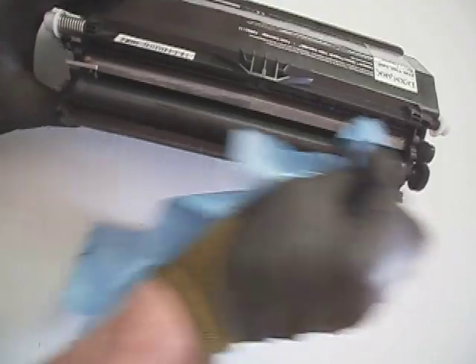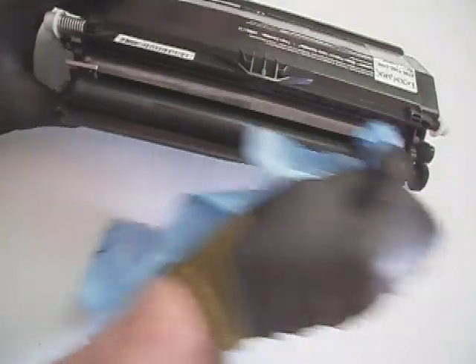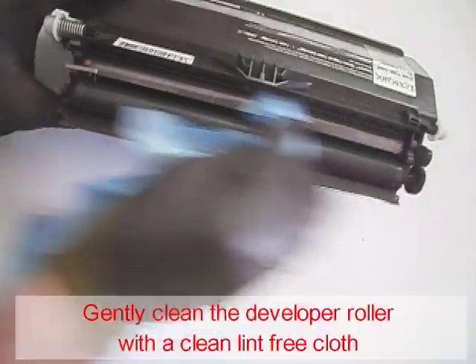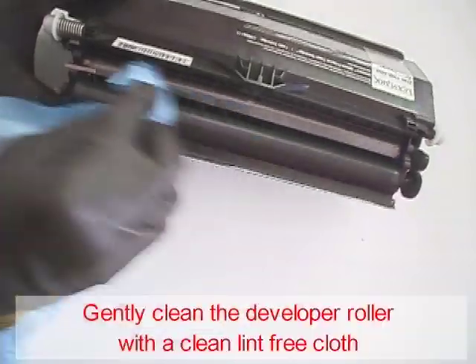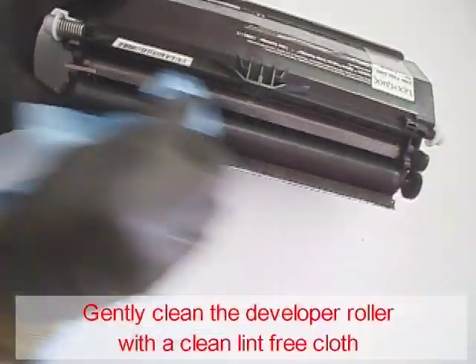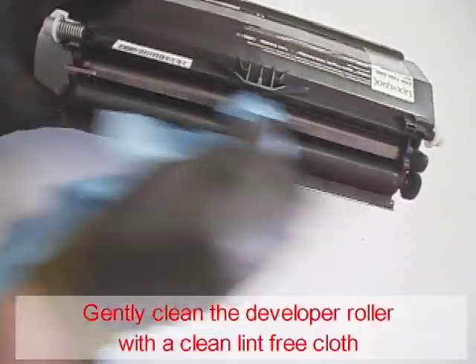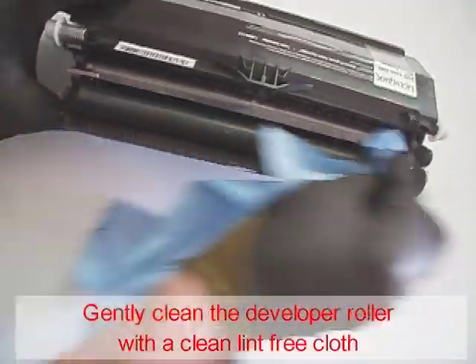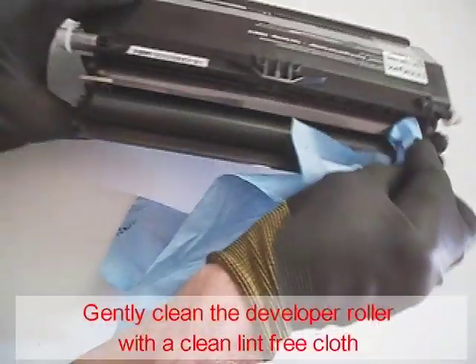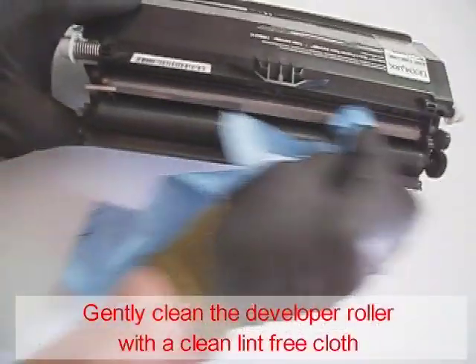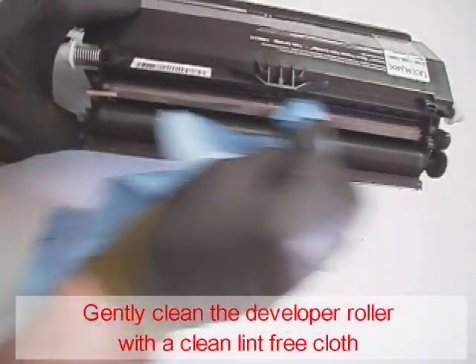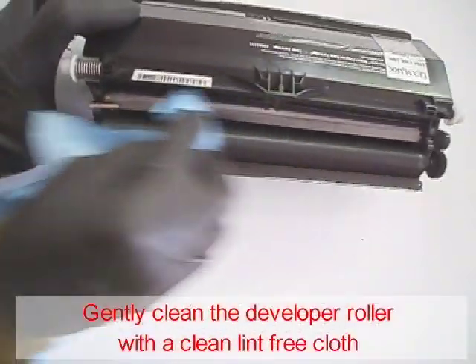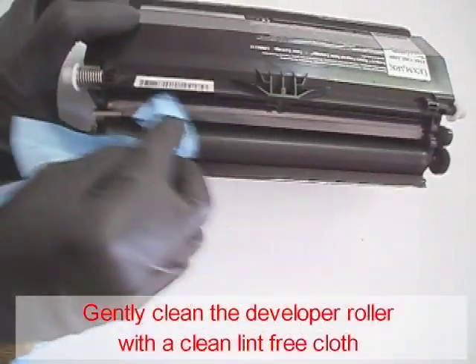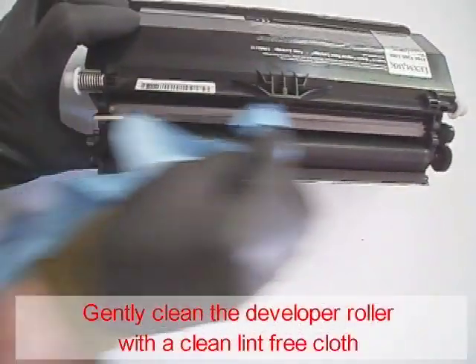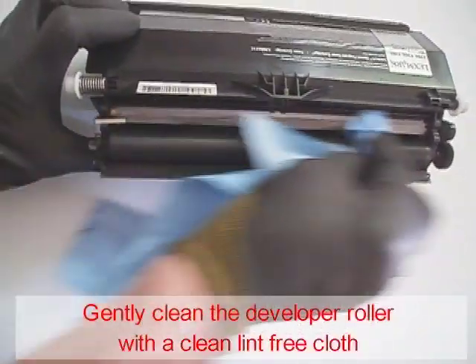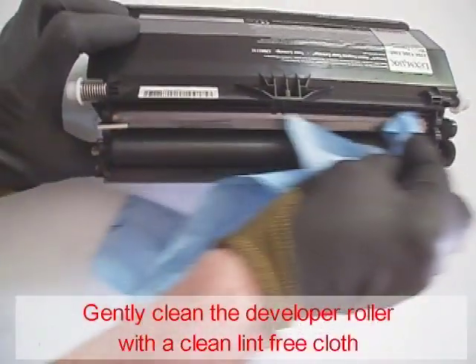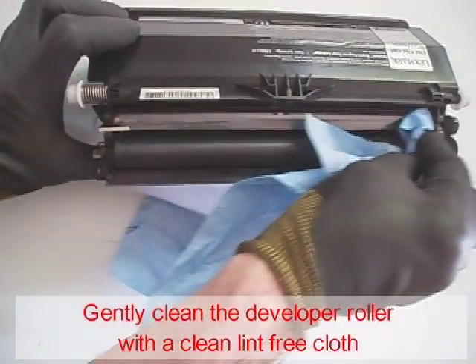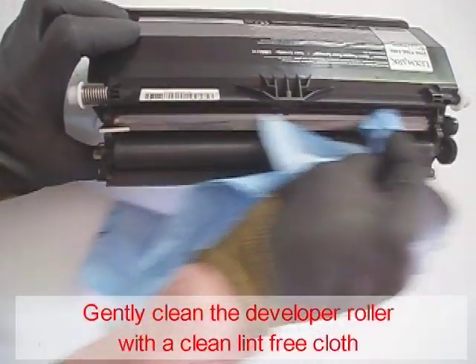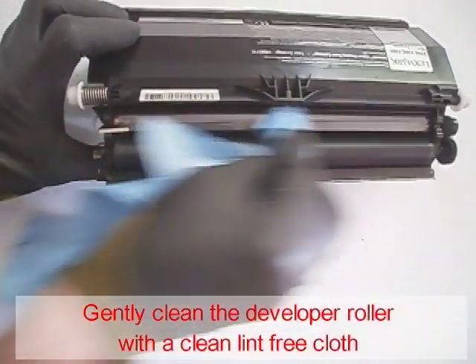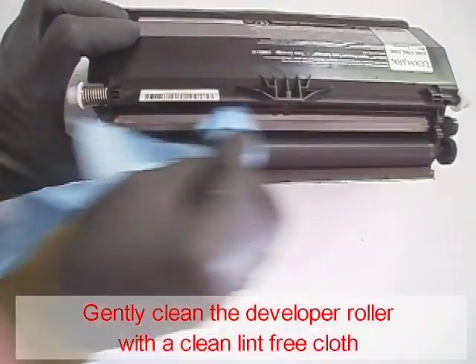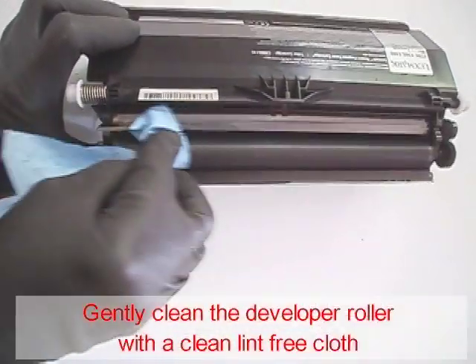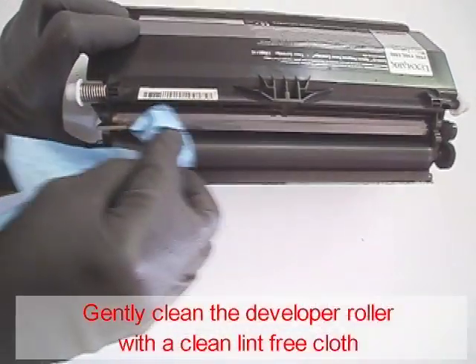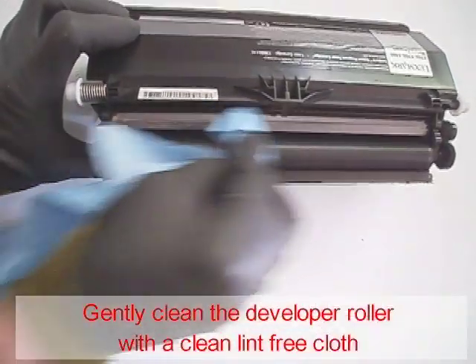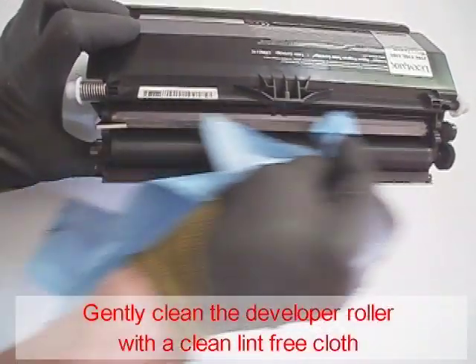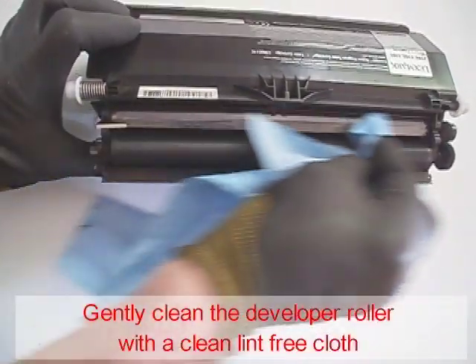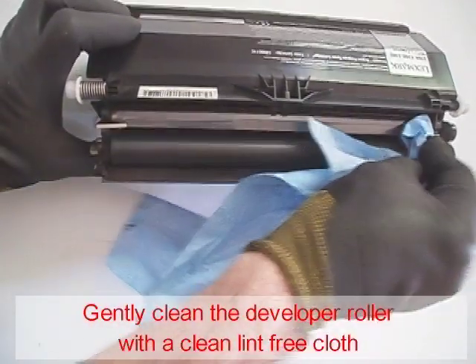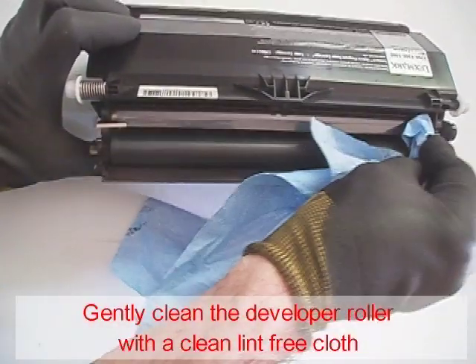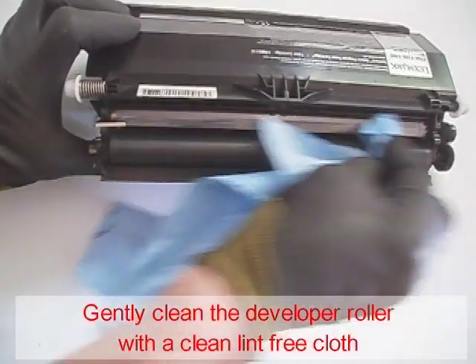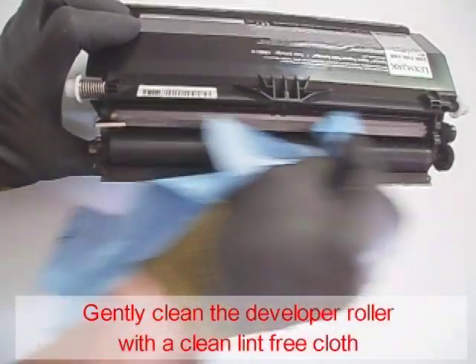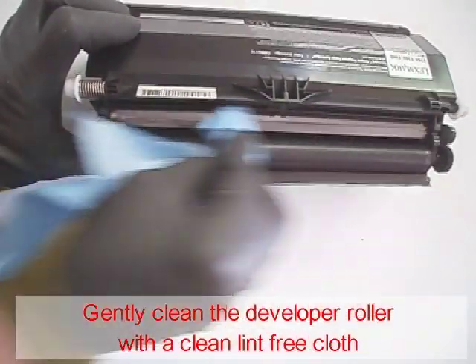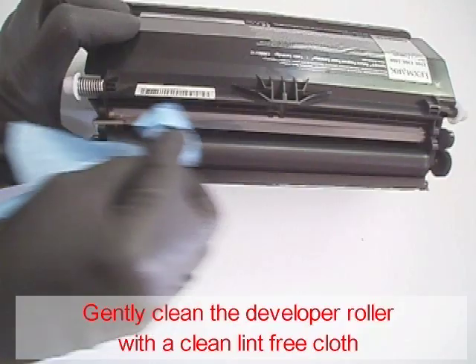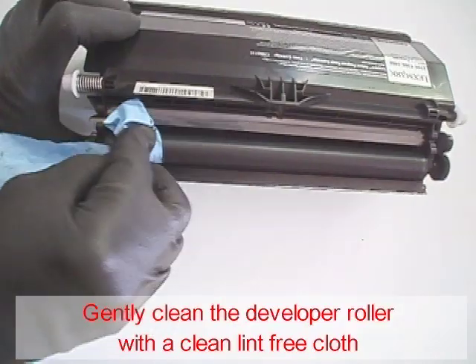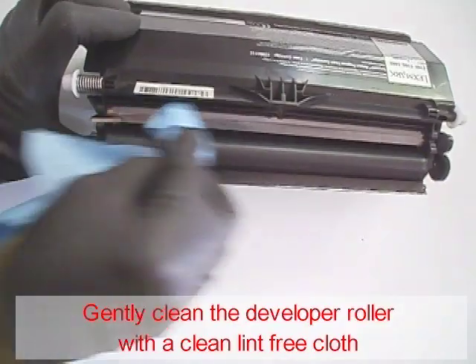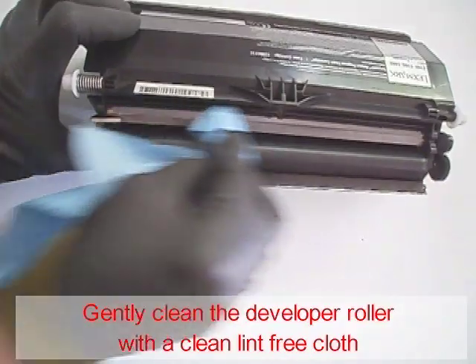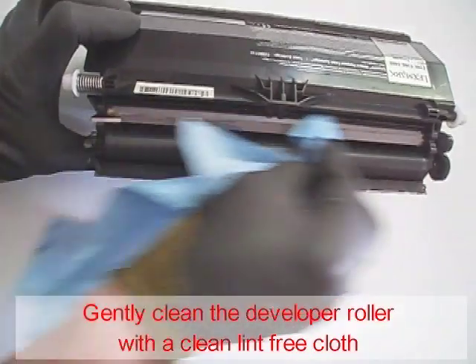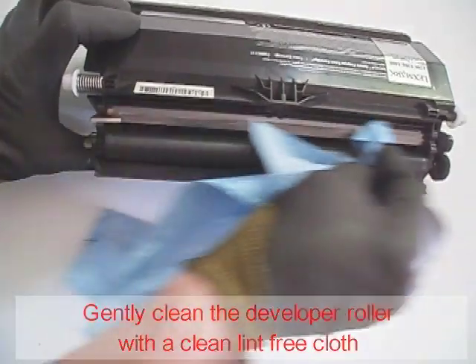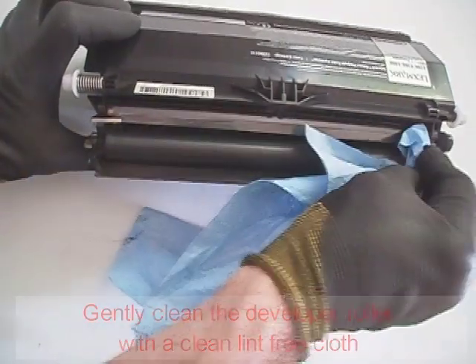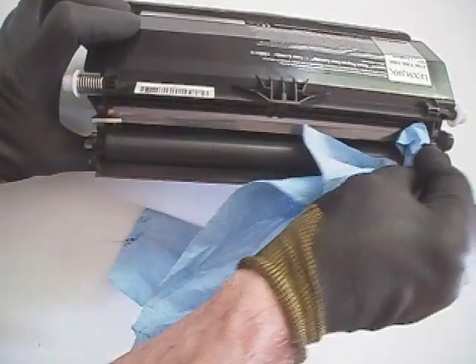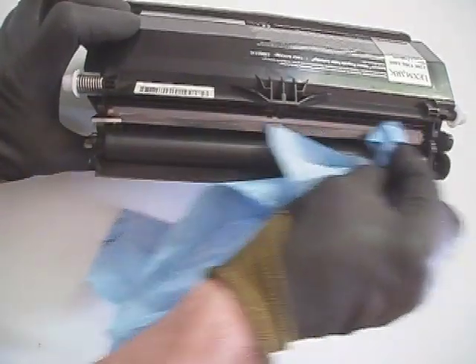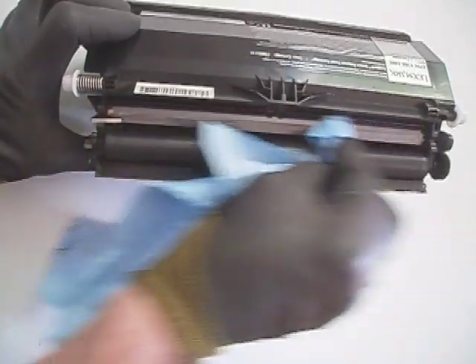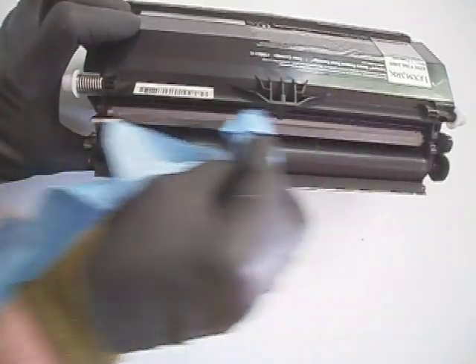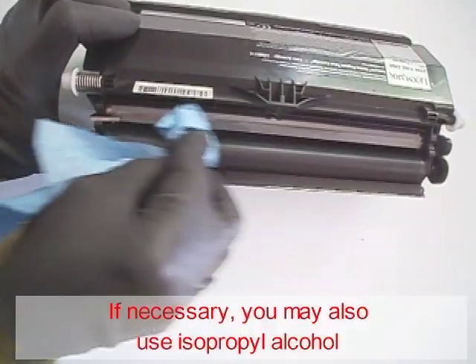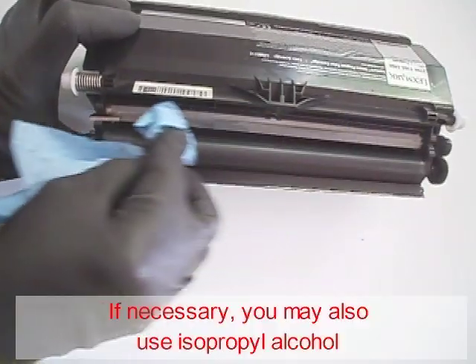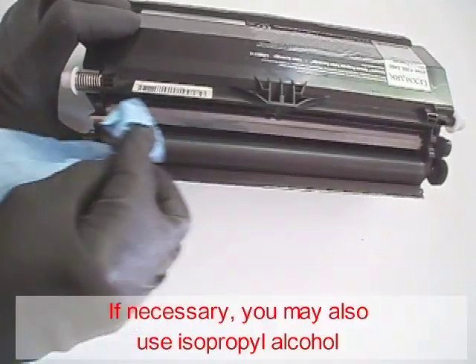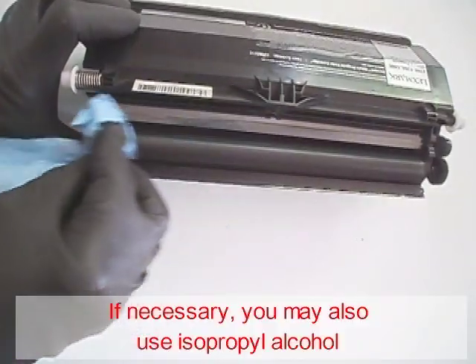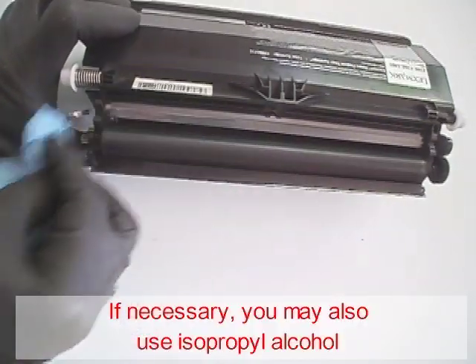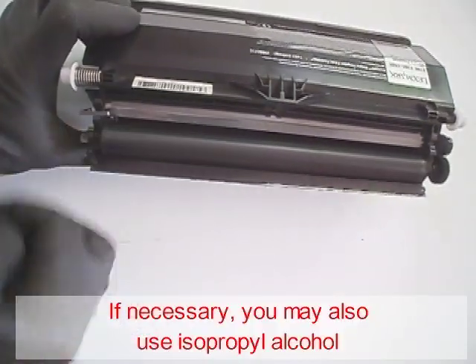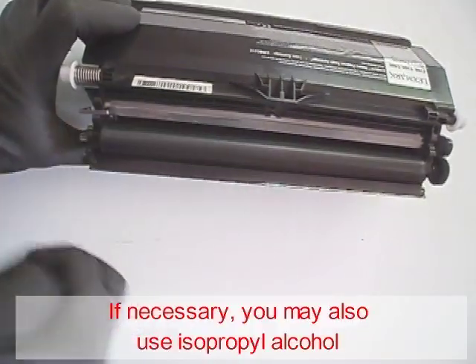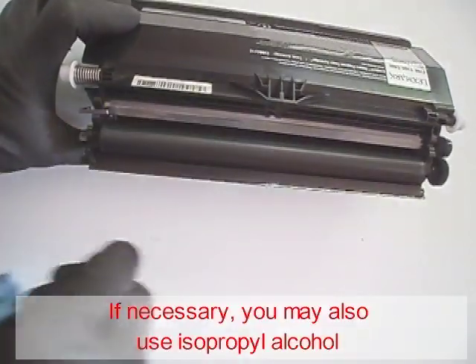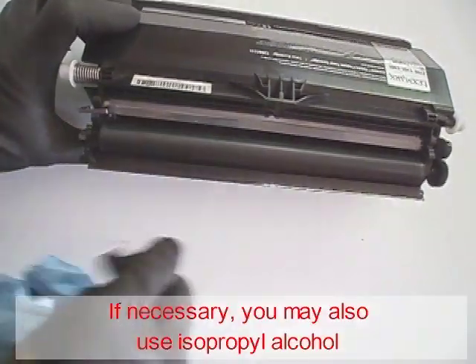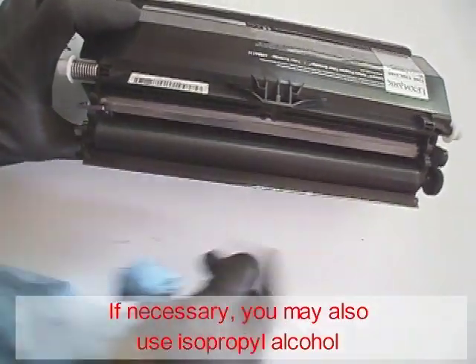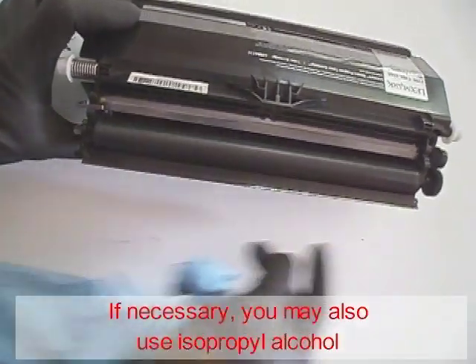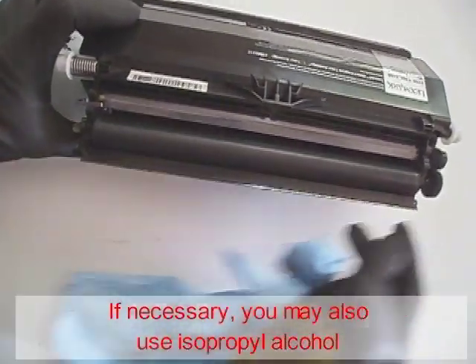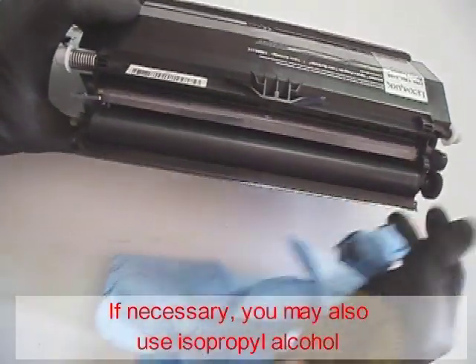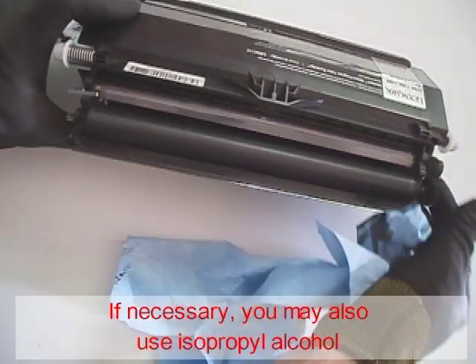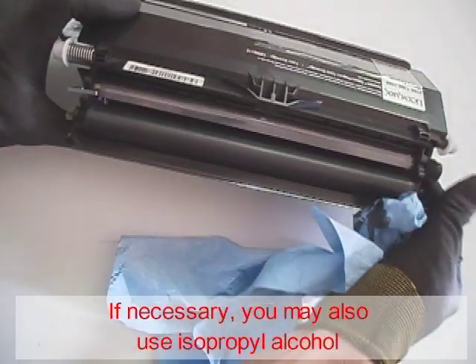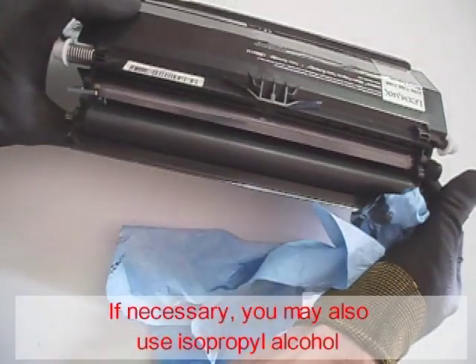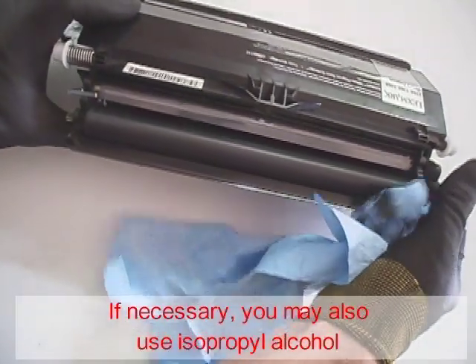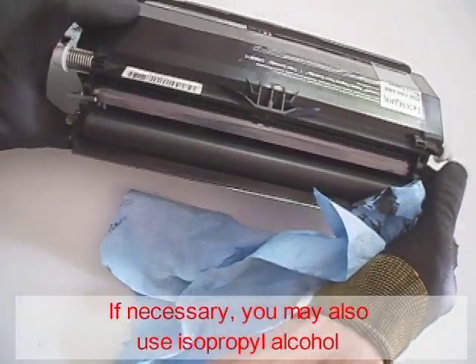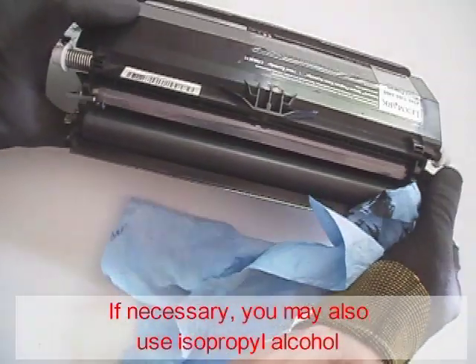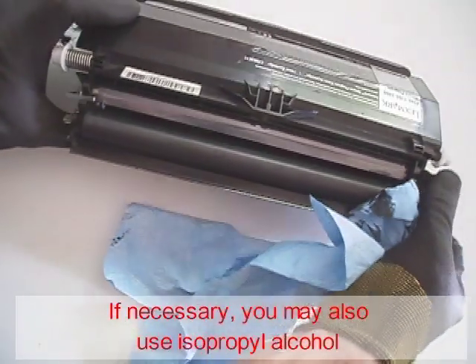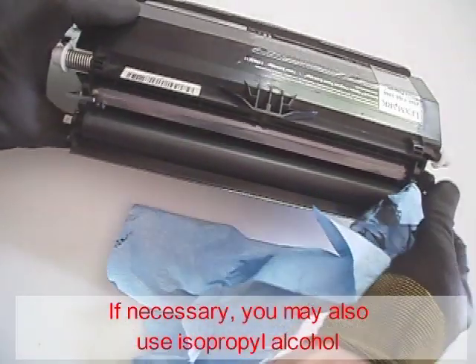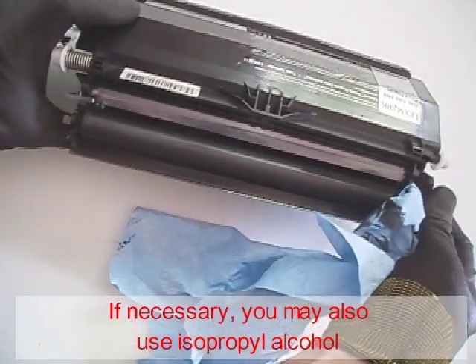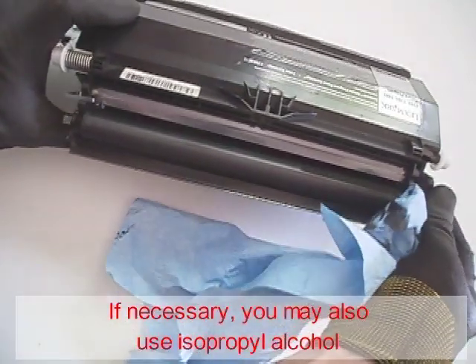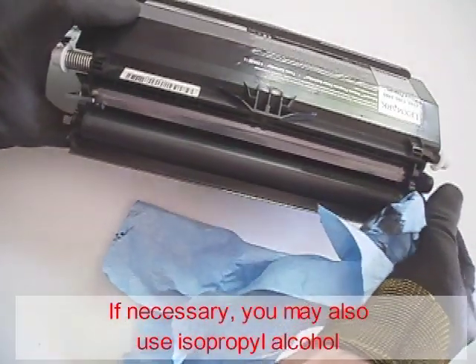Gently clean the developer roller with a clean lint-free cloth. If necessary, you can also use isopropyl alcohol.